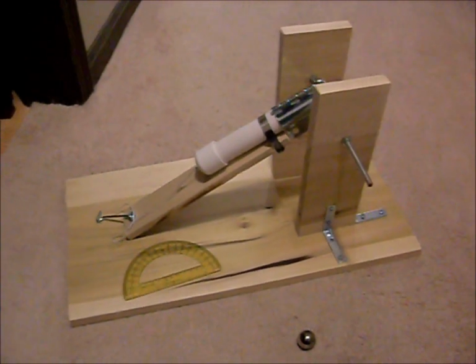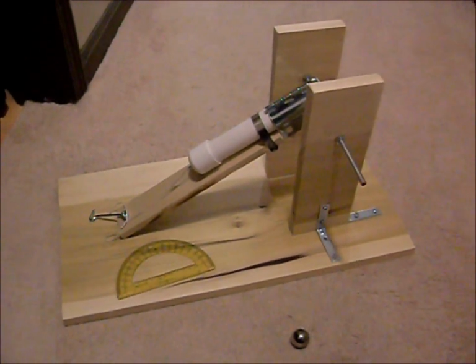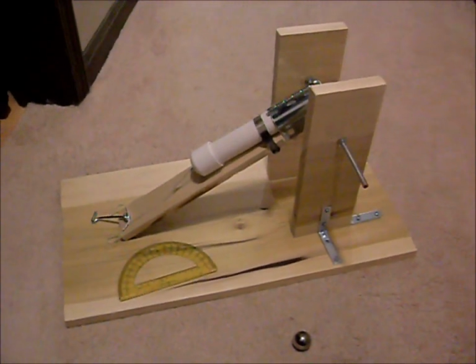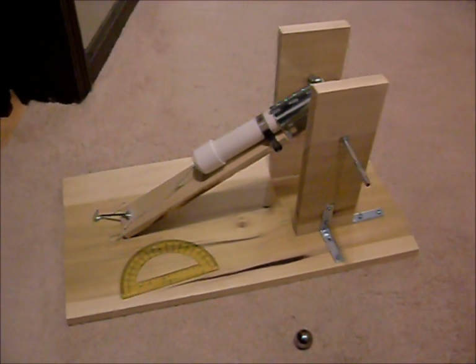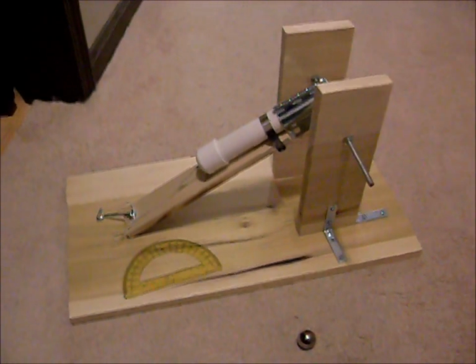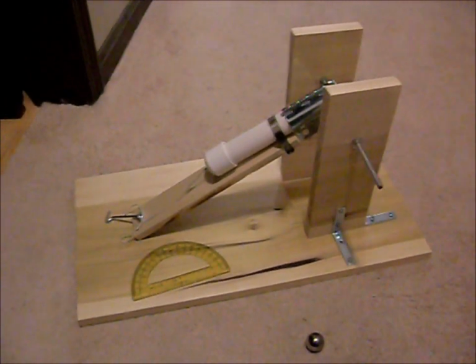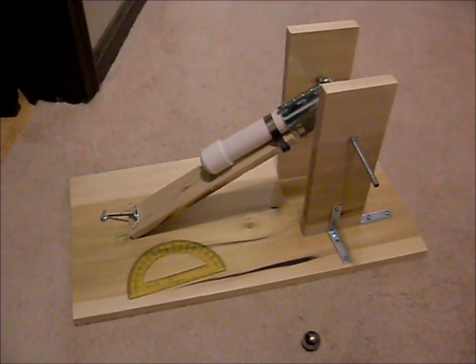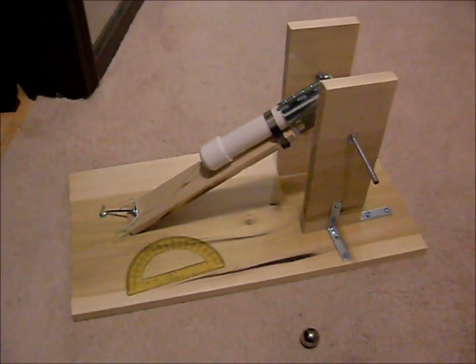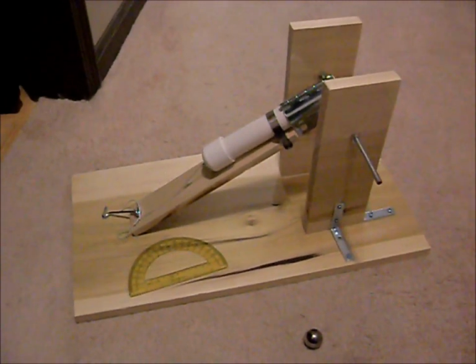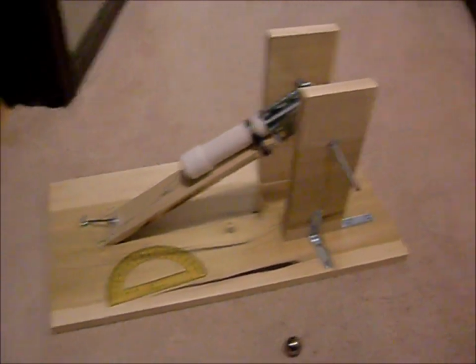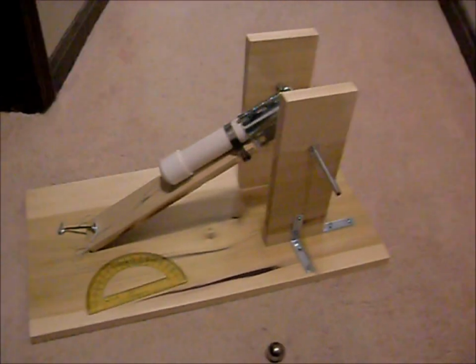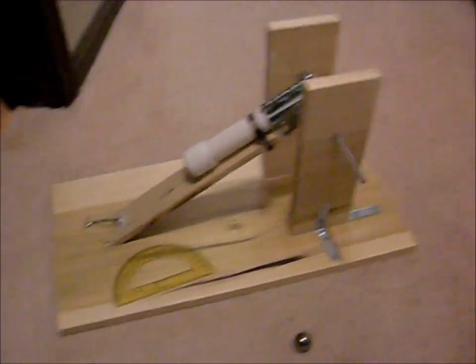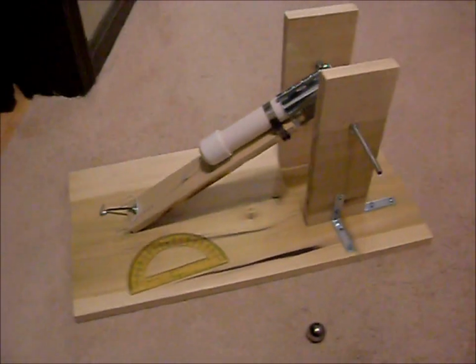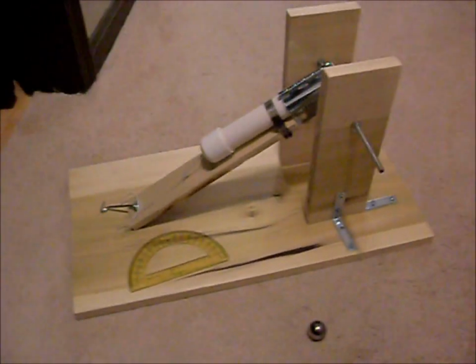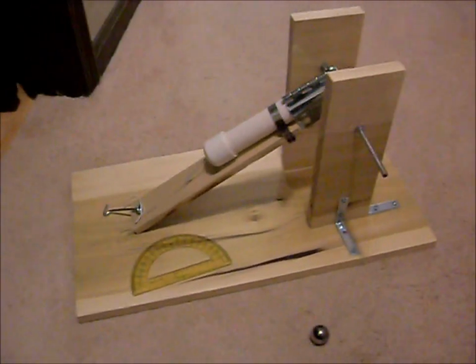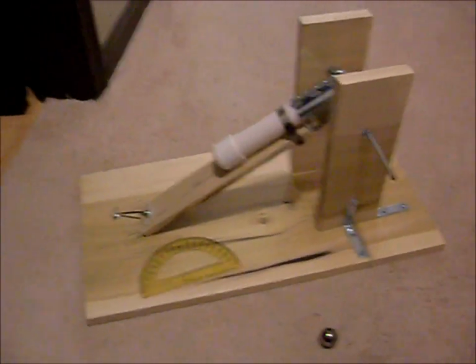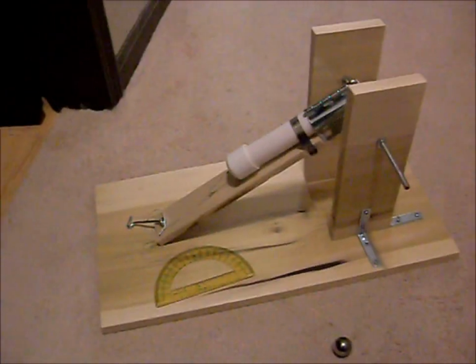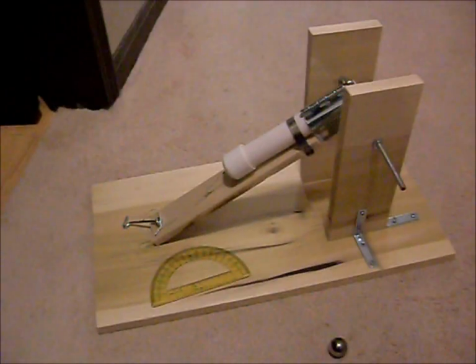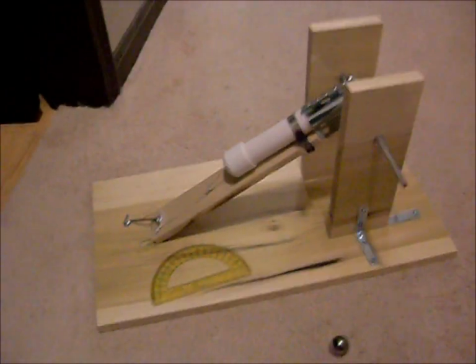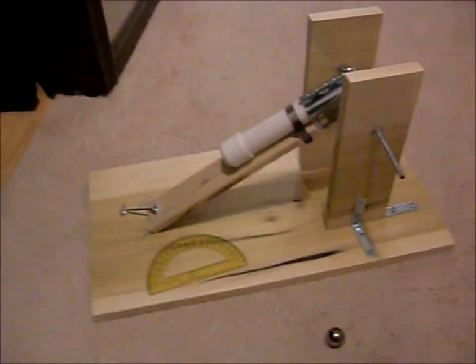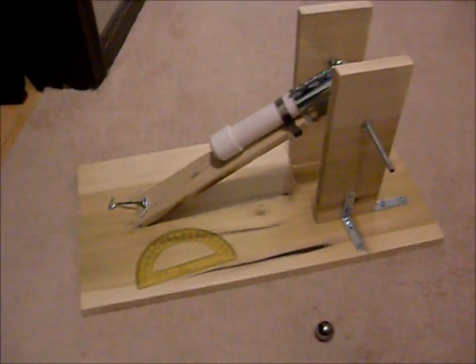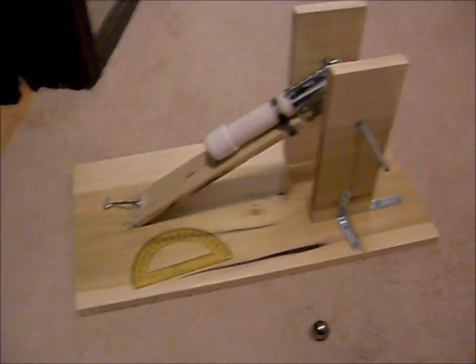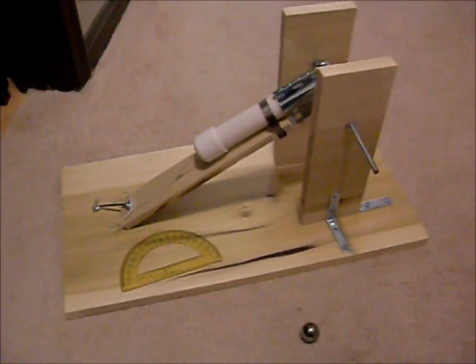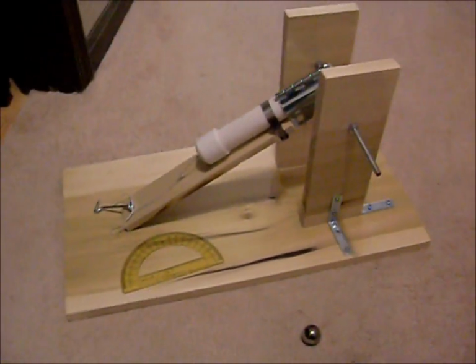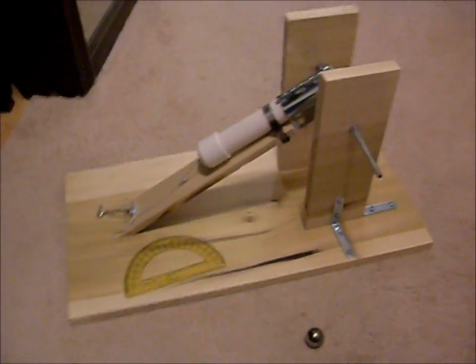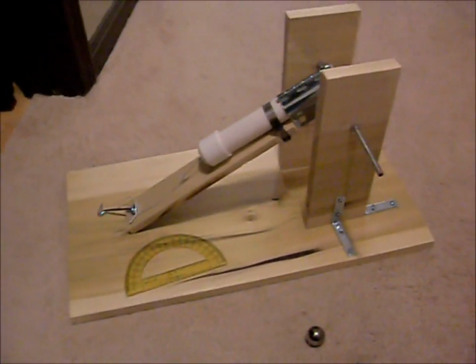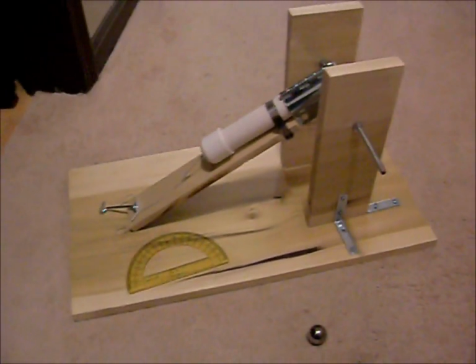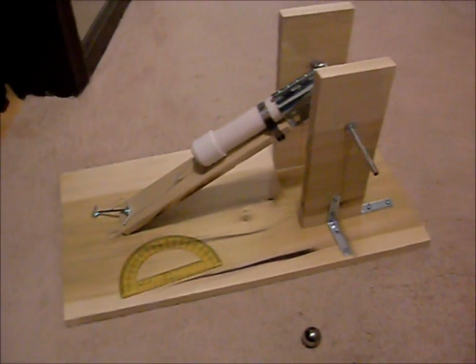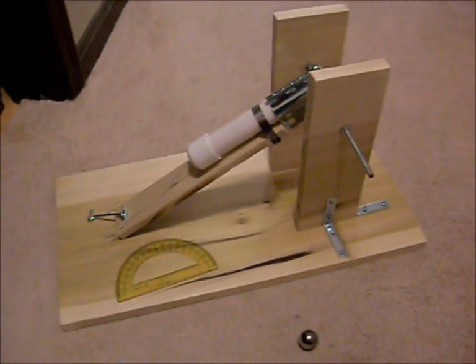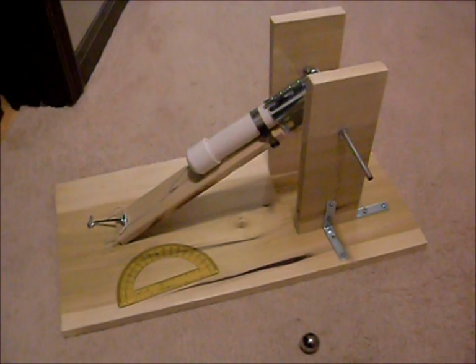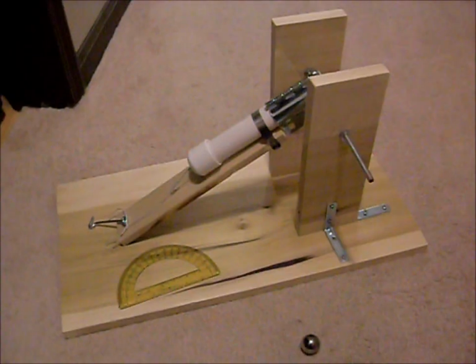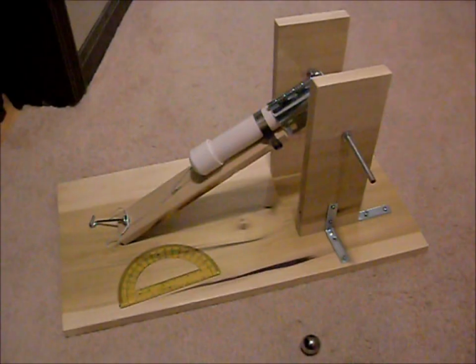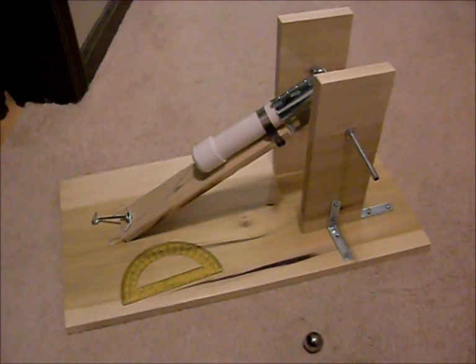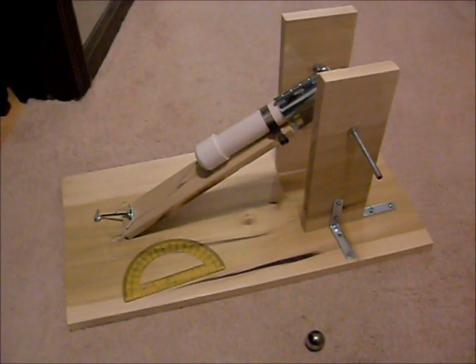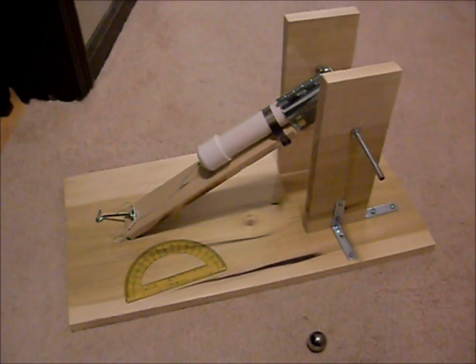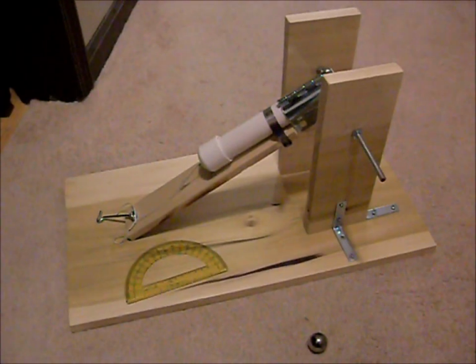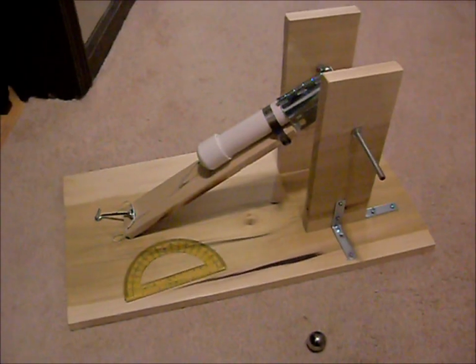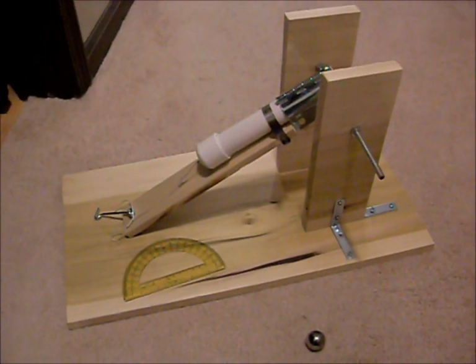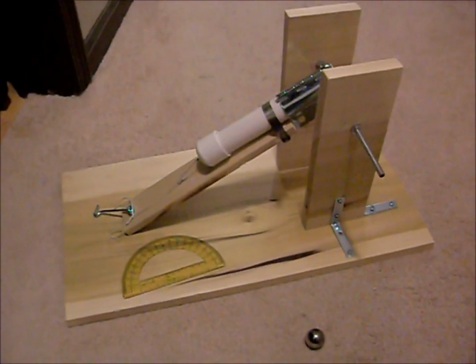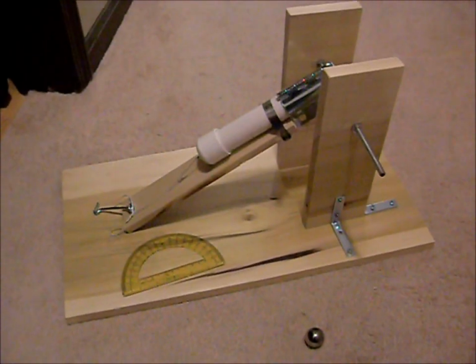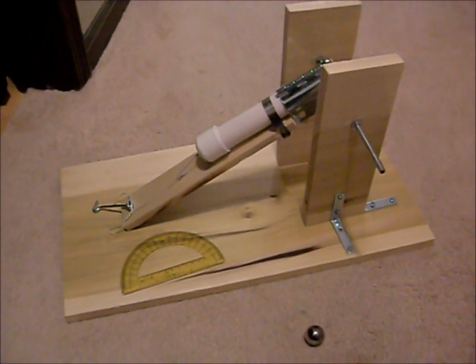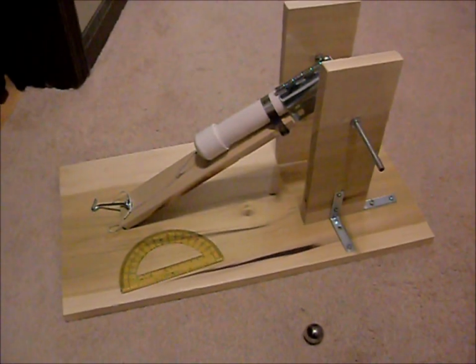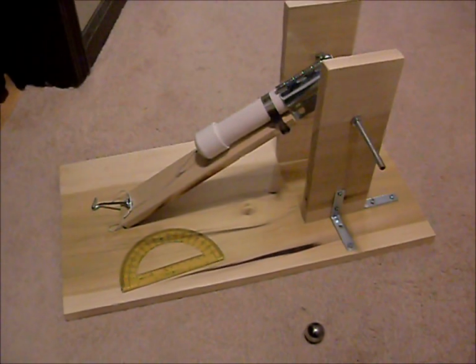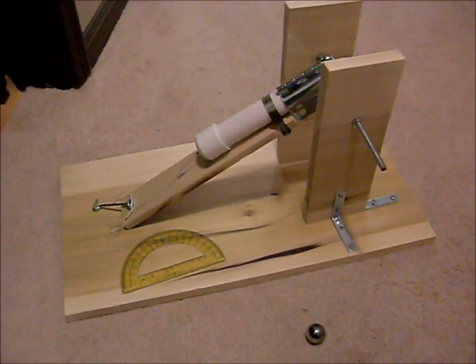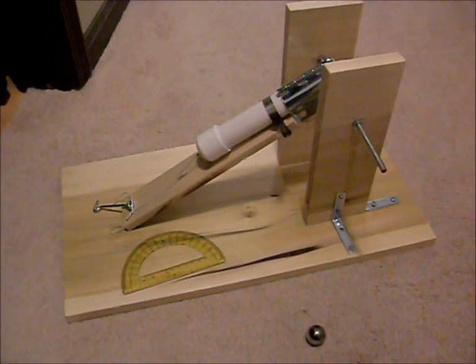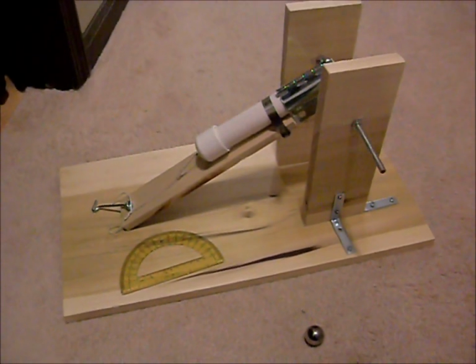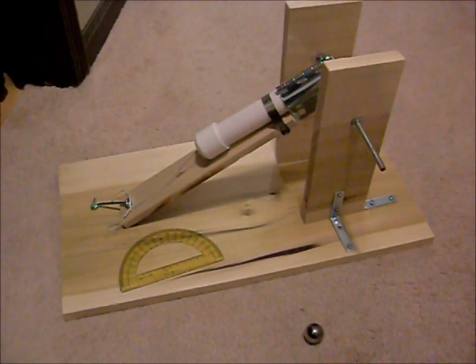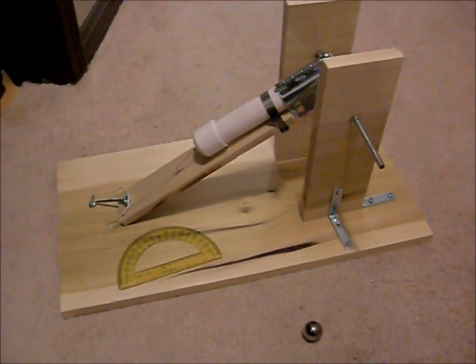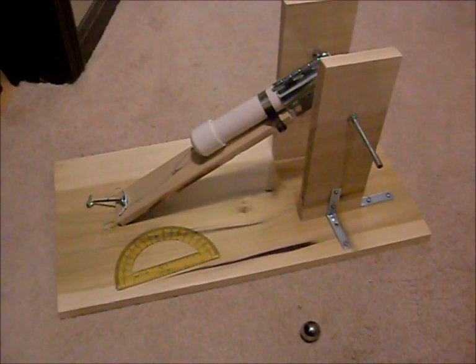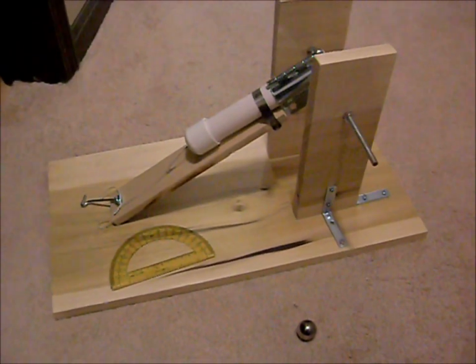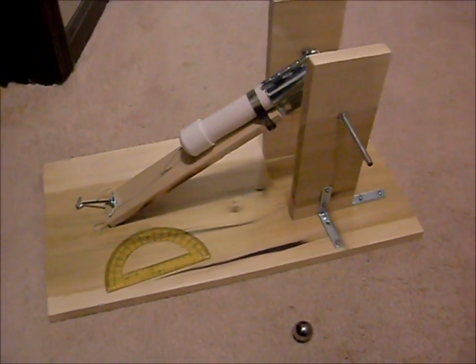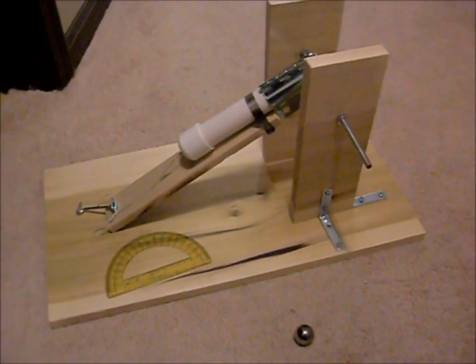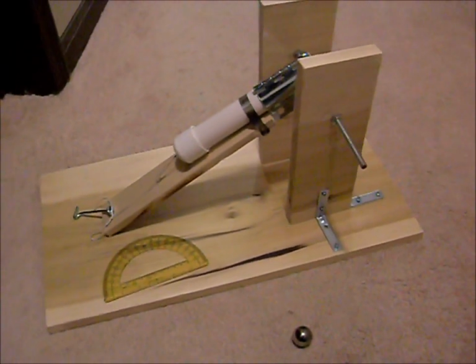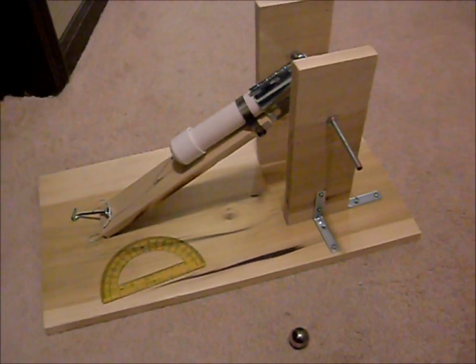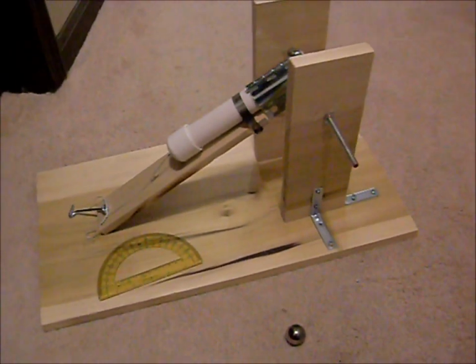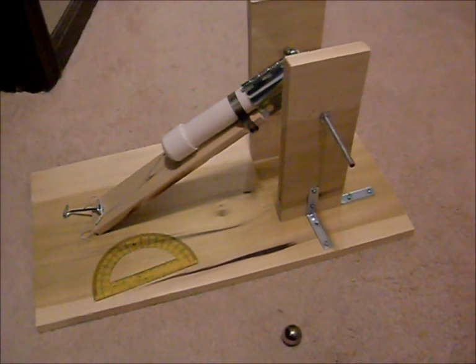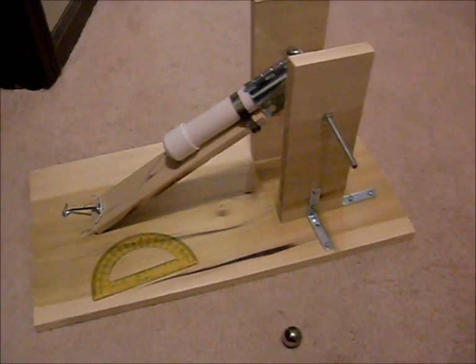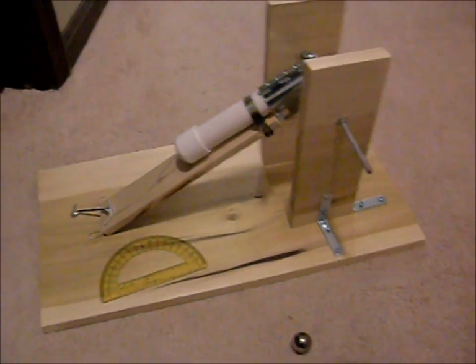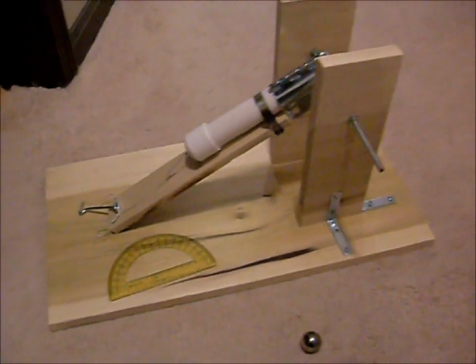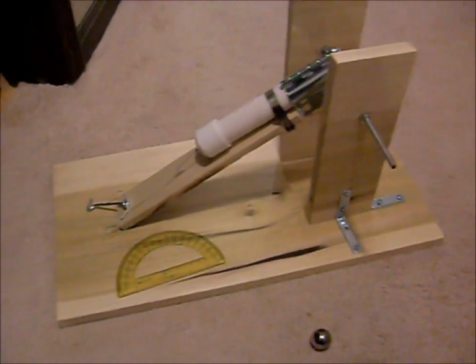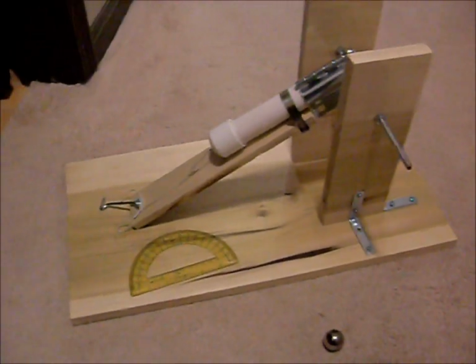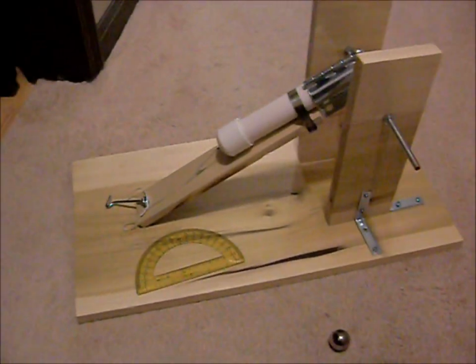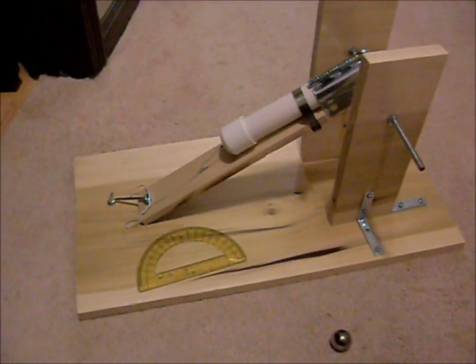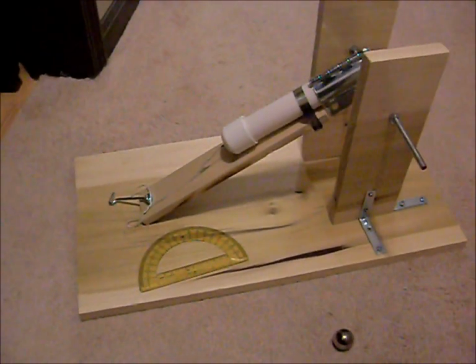Alright, this is my group's projectile motion device. It's as simple as we could make it.